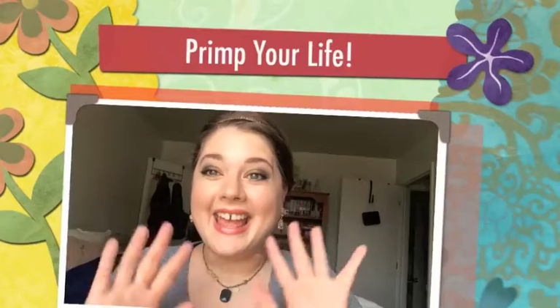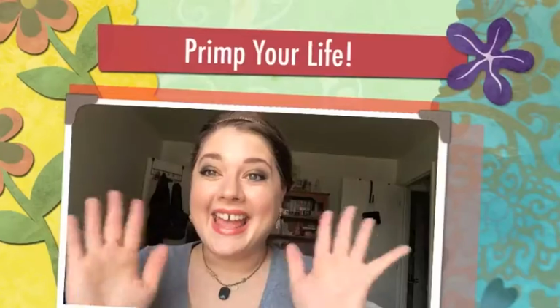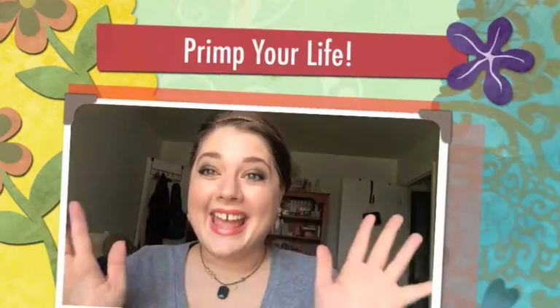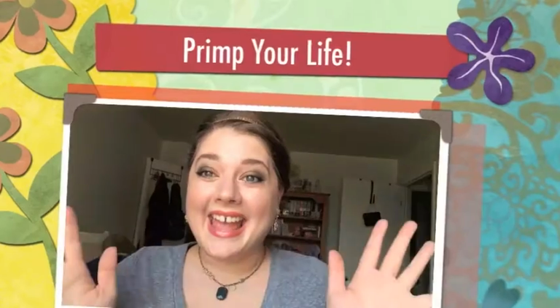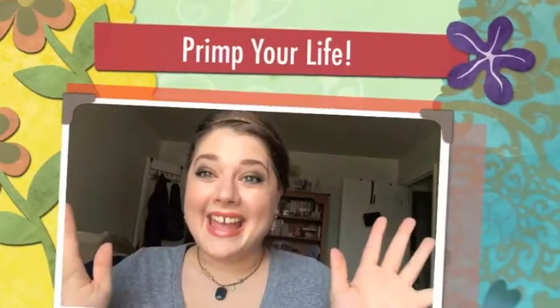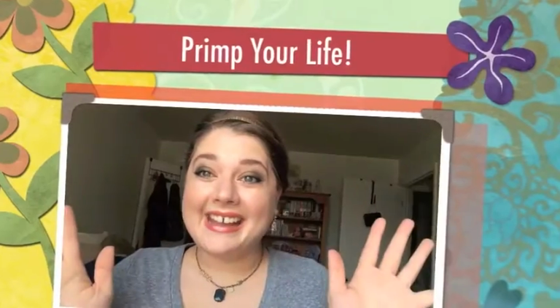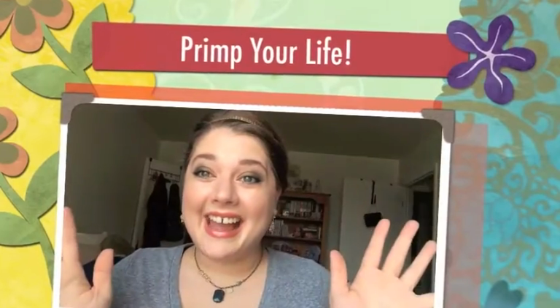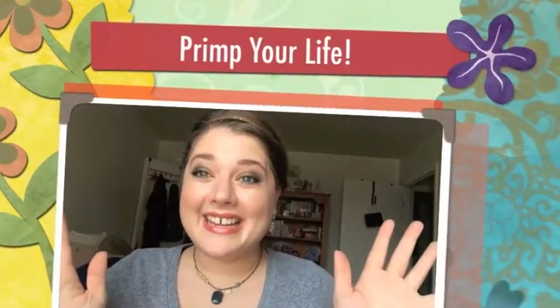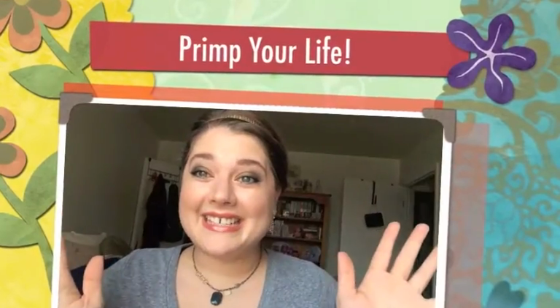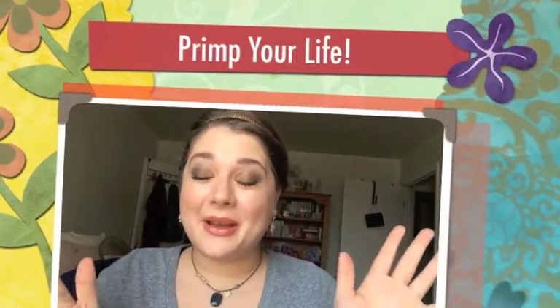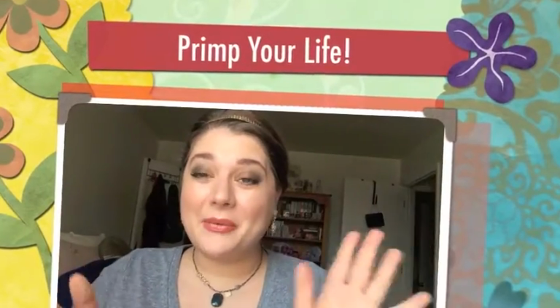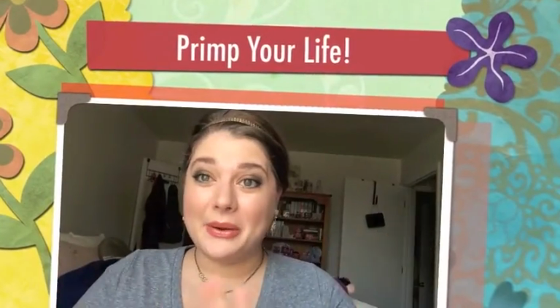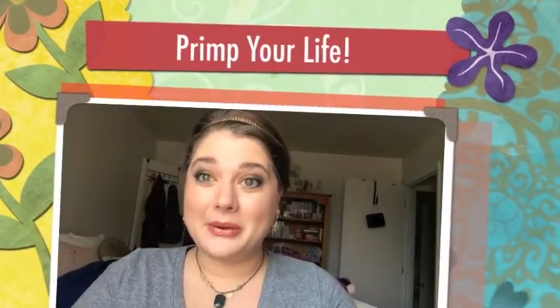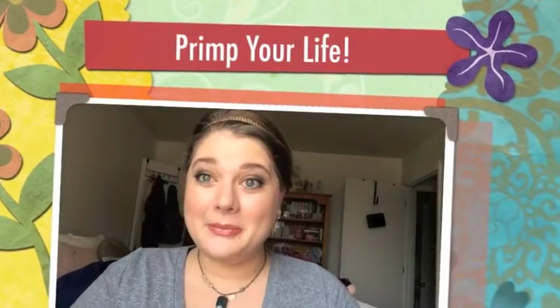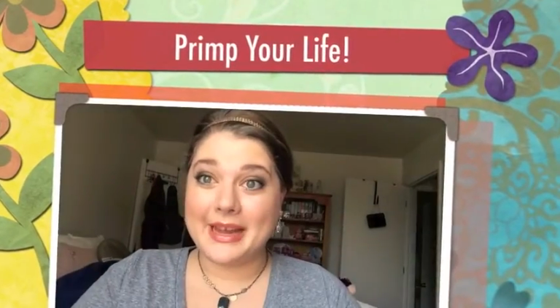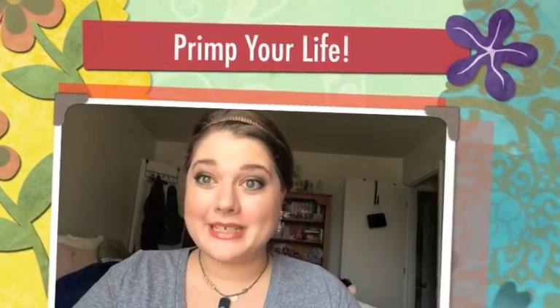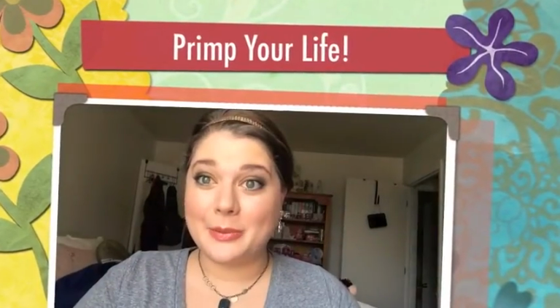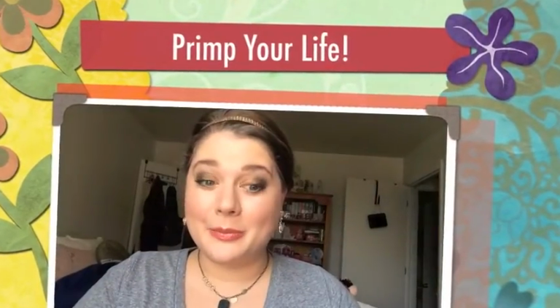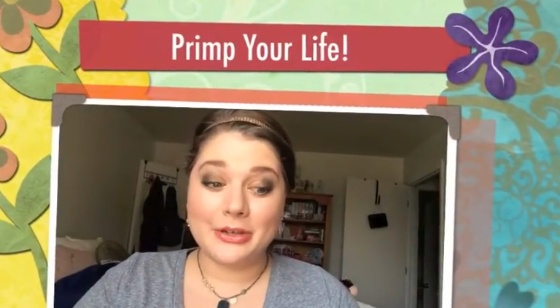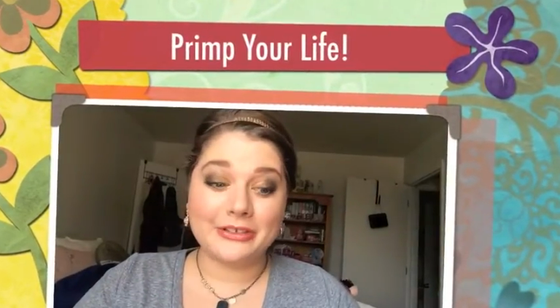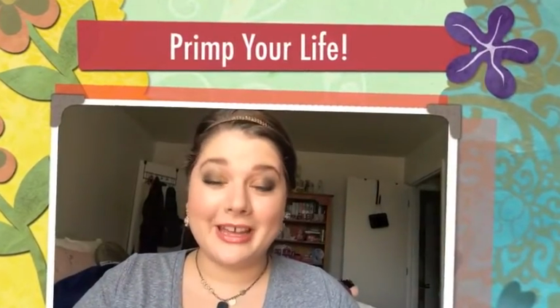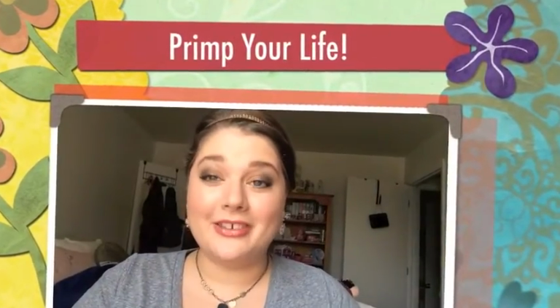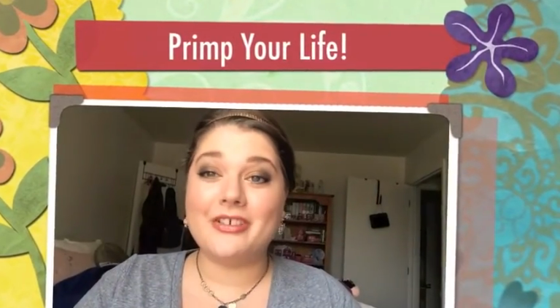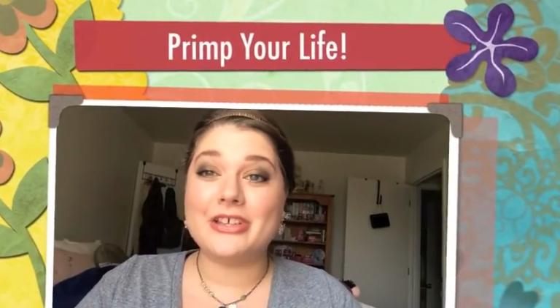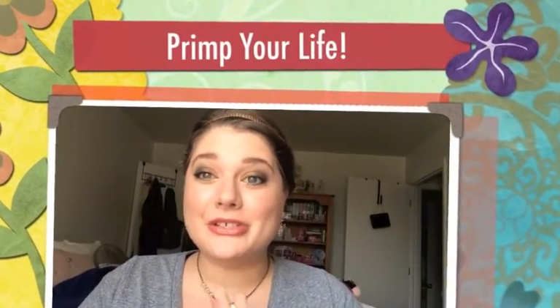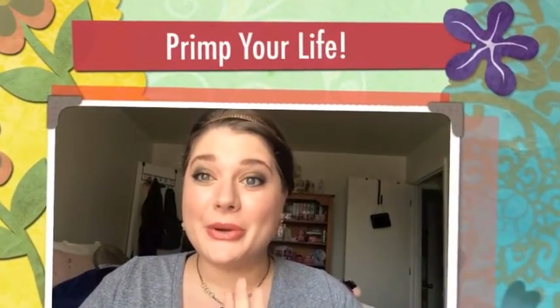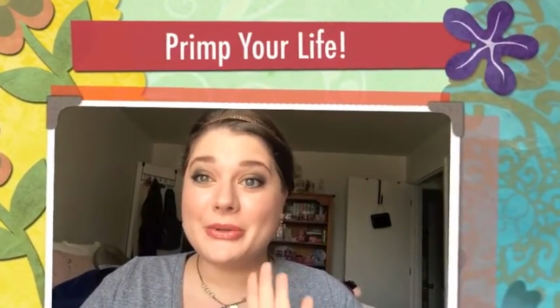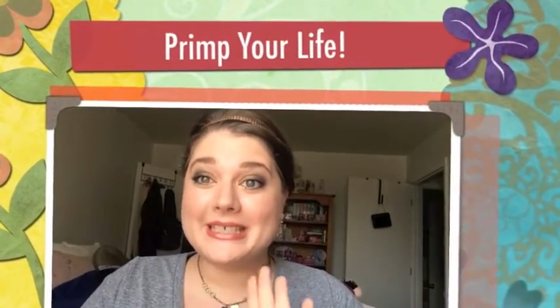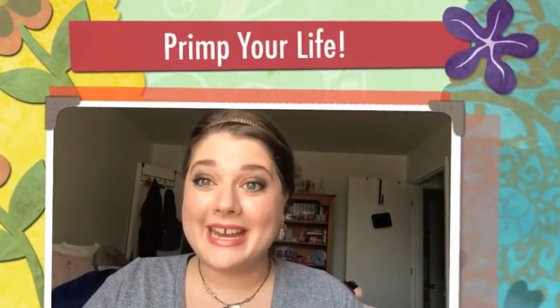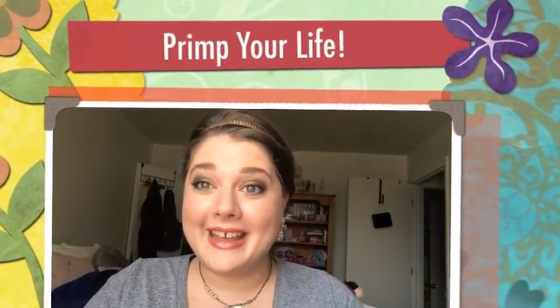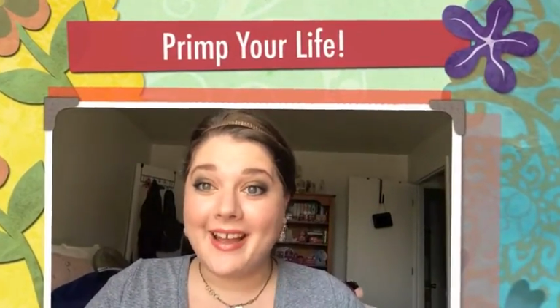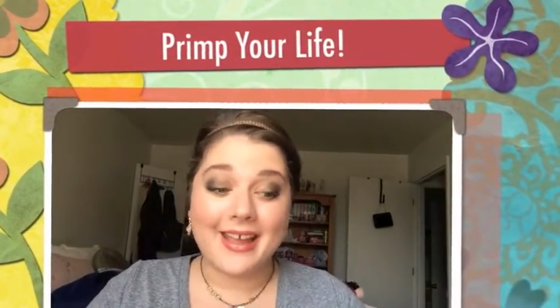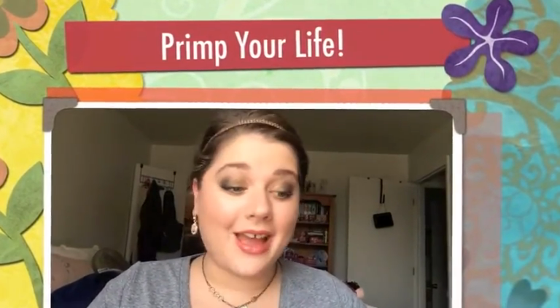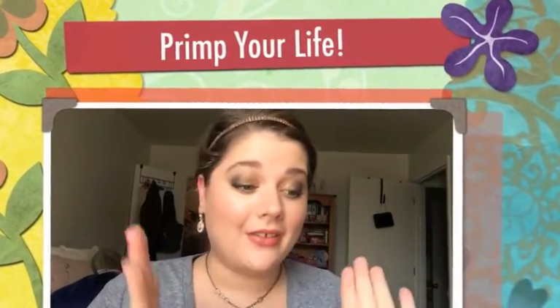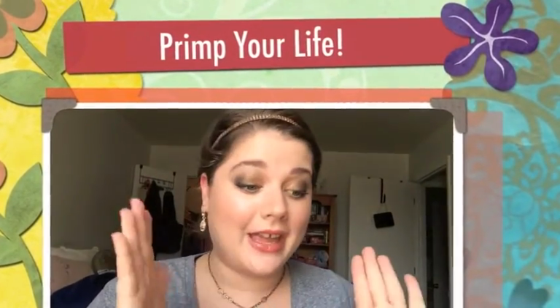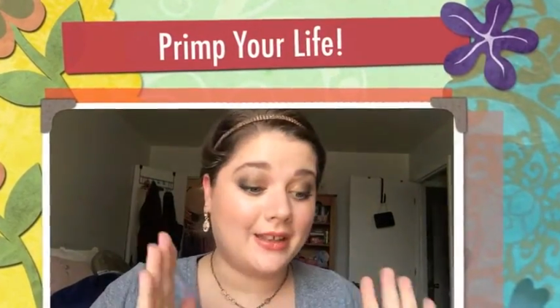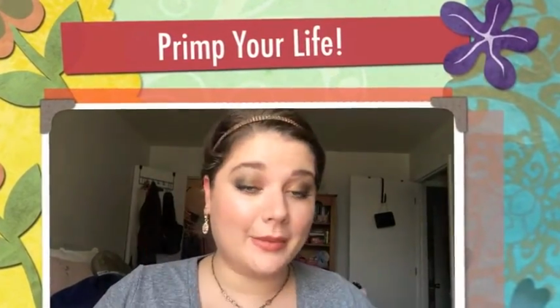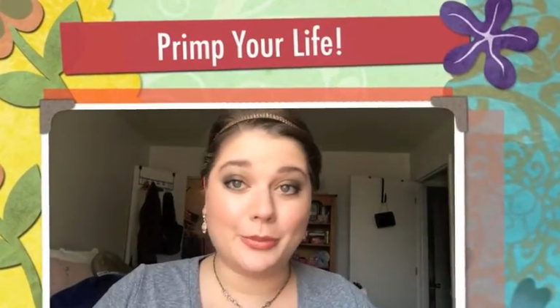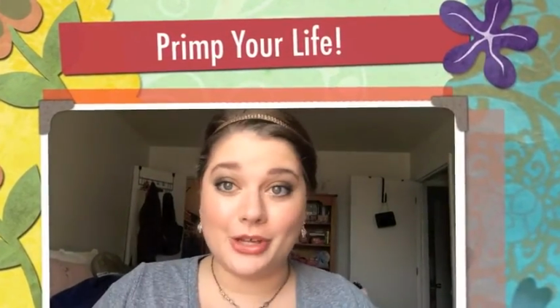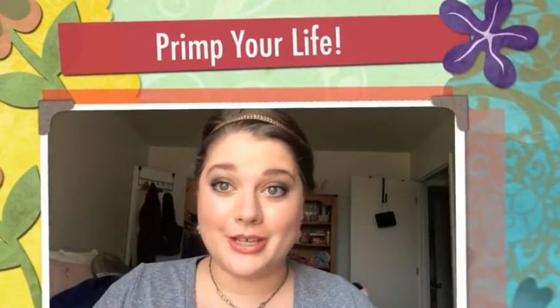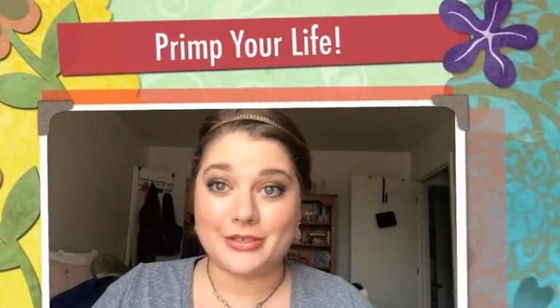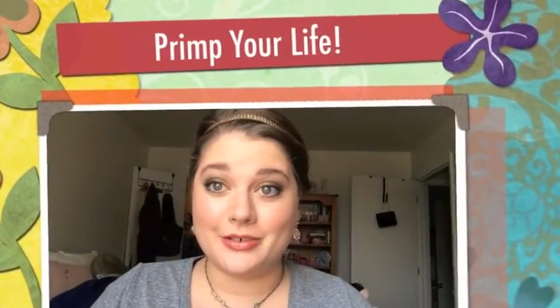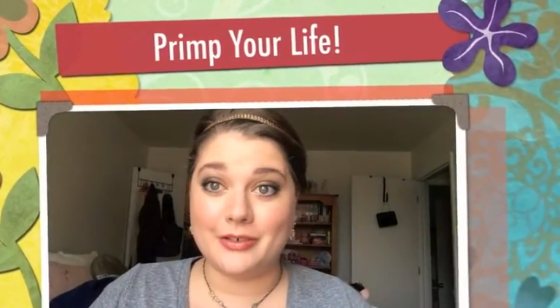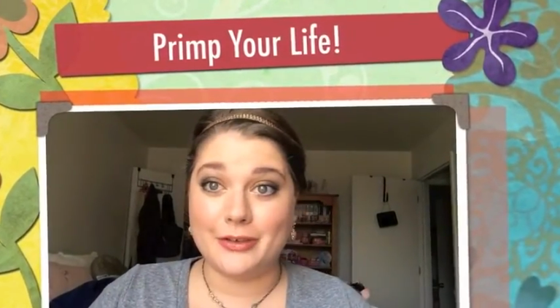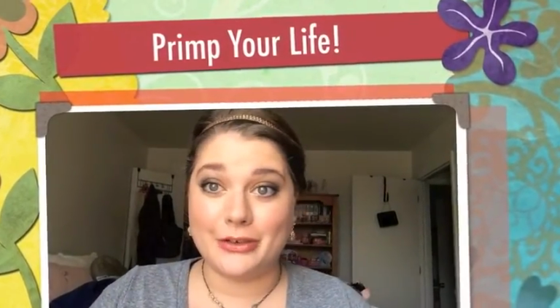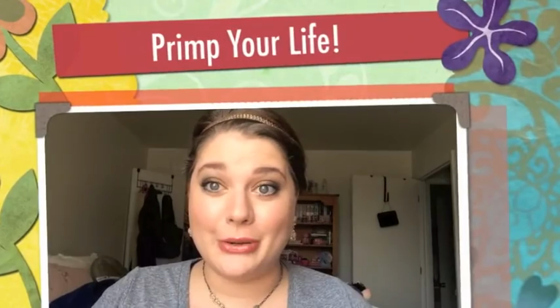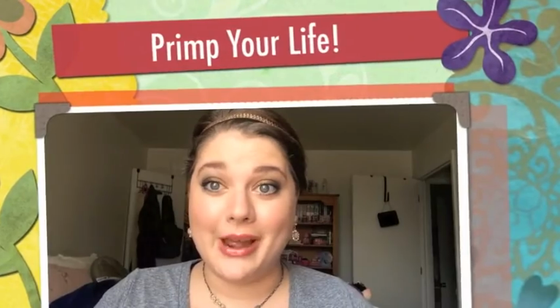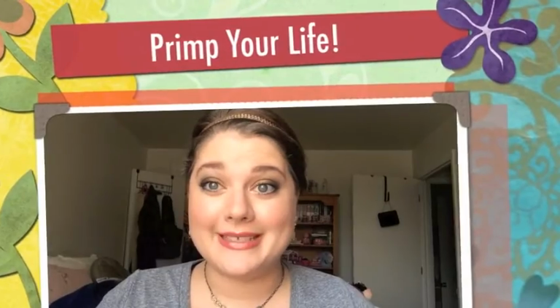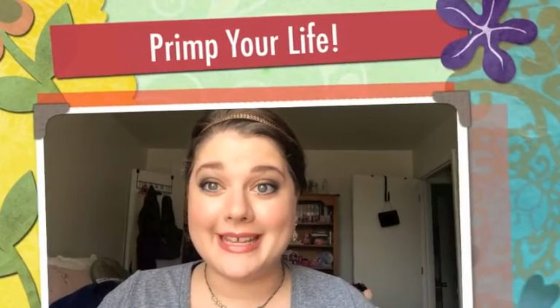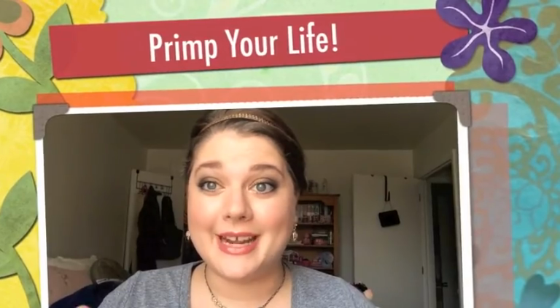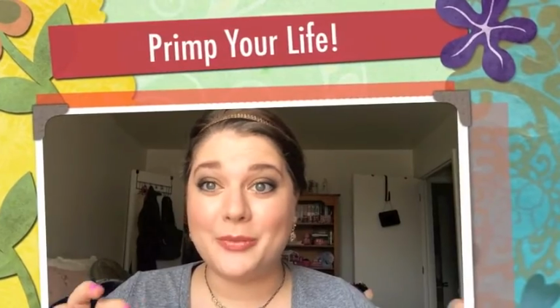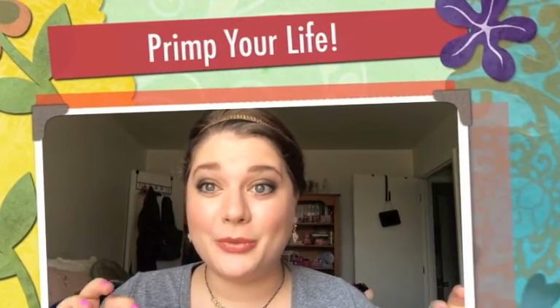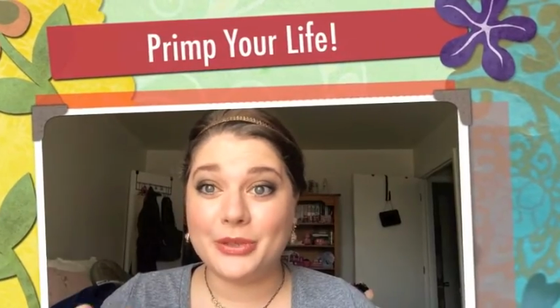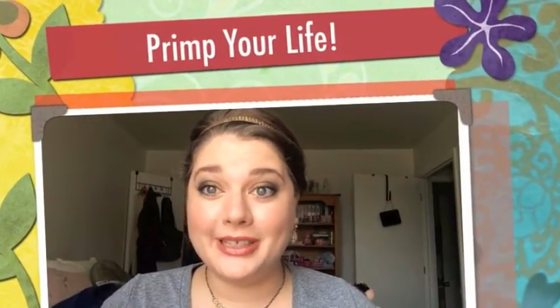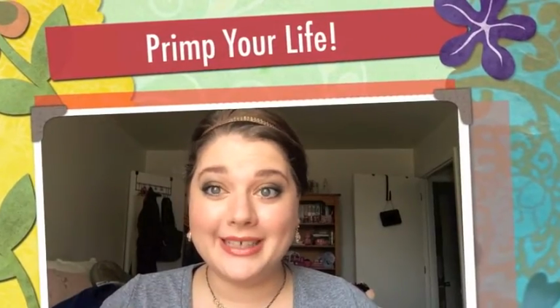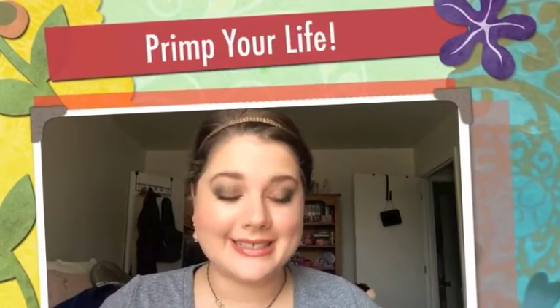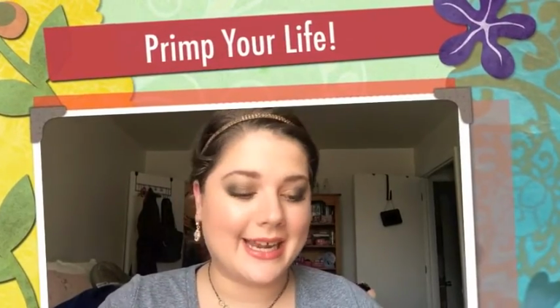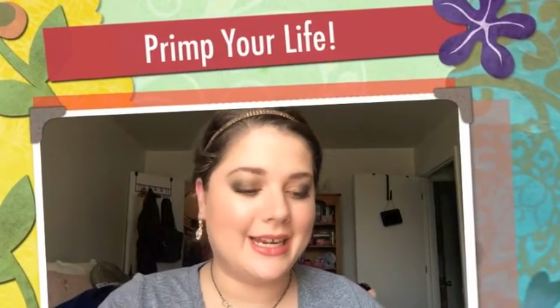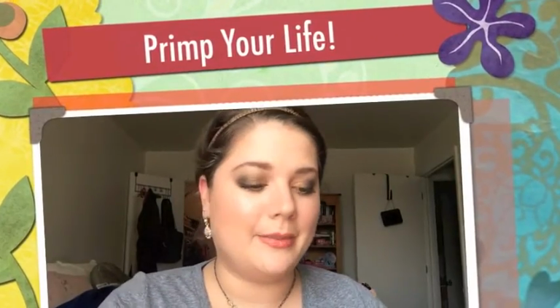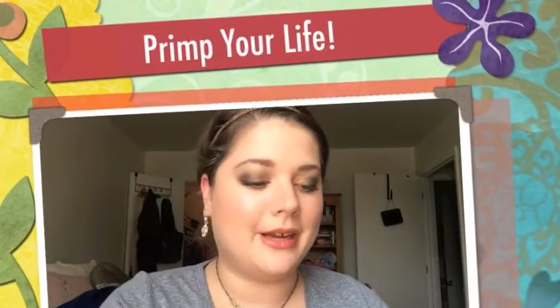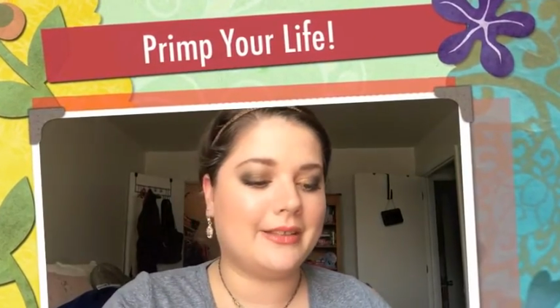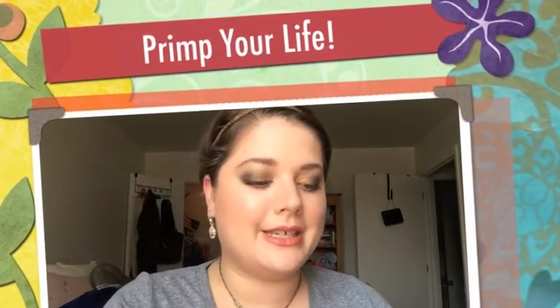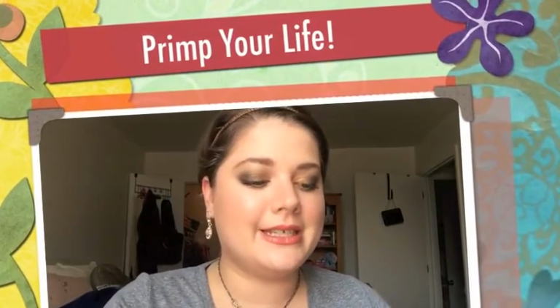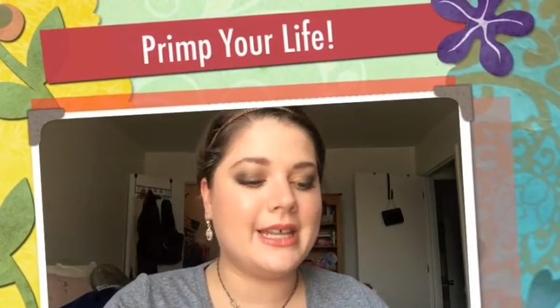Hey guys, welcome back to Primp Your Life. Today I have a lip gloss review for you guys and I'm really excited about this.